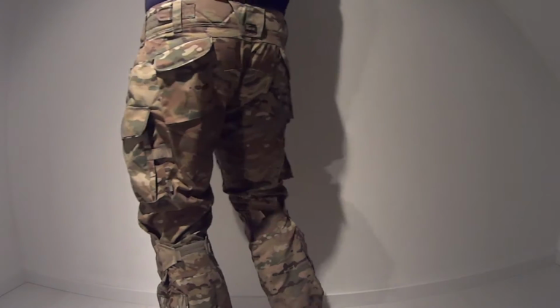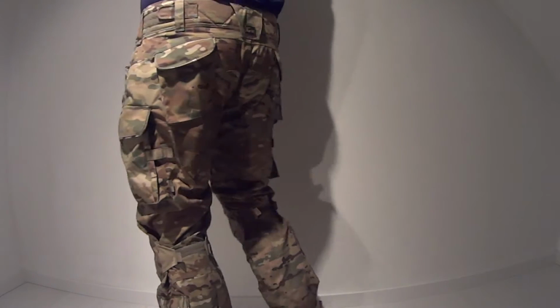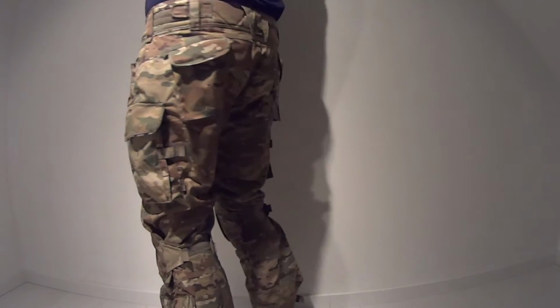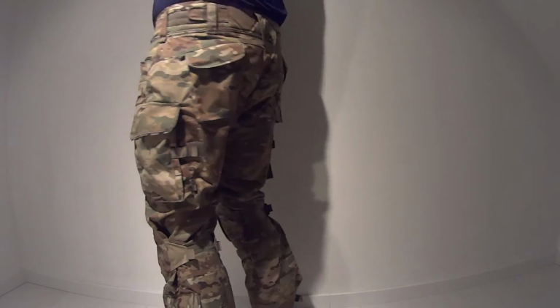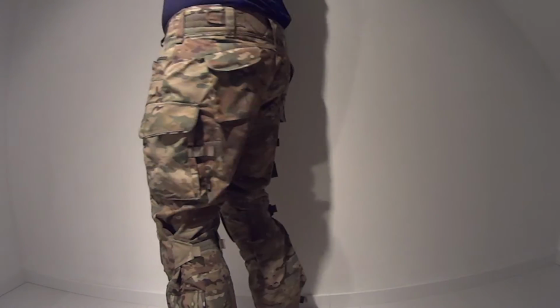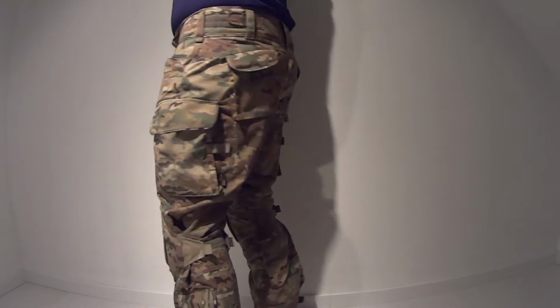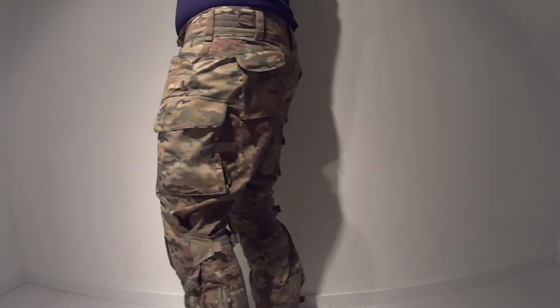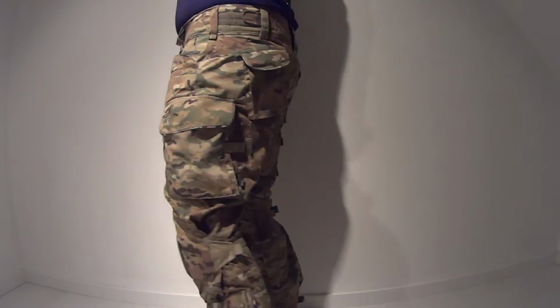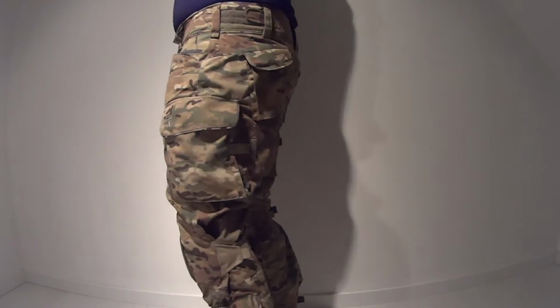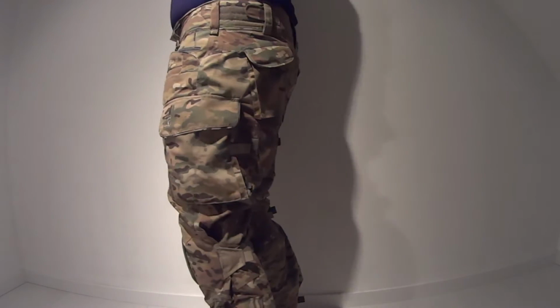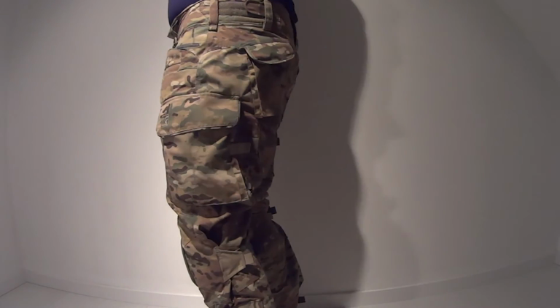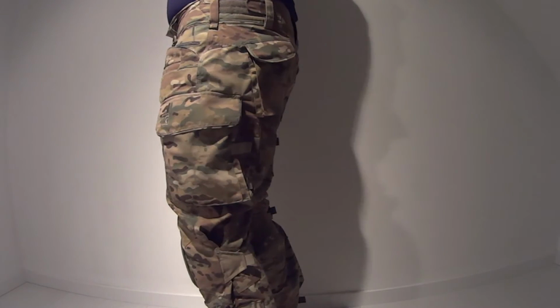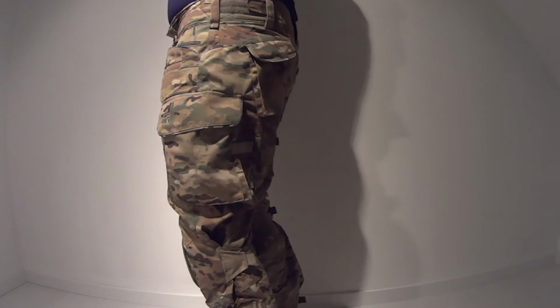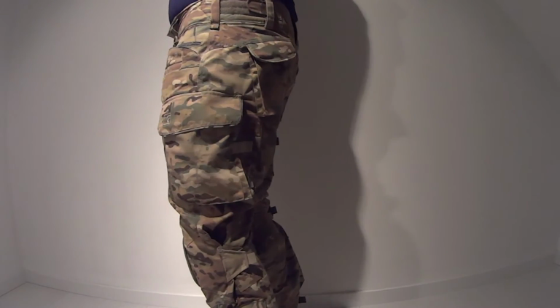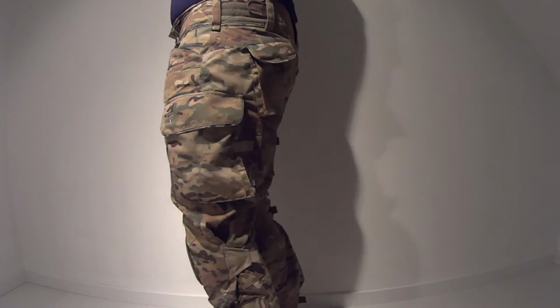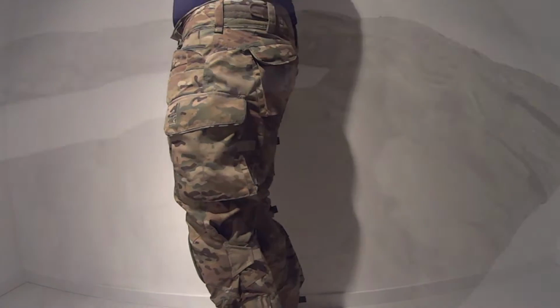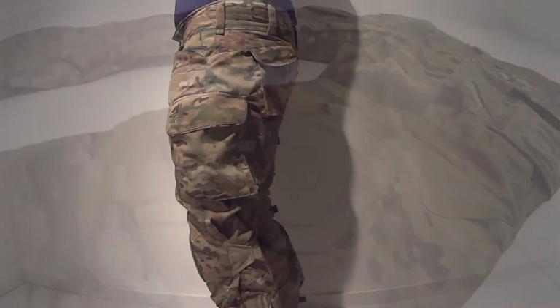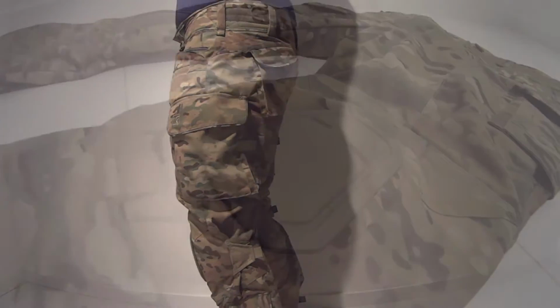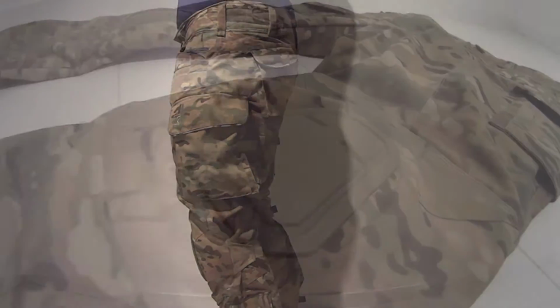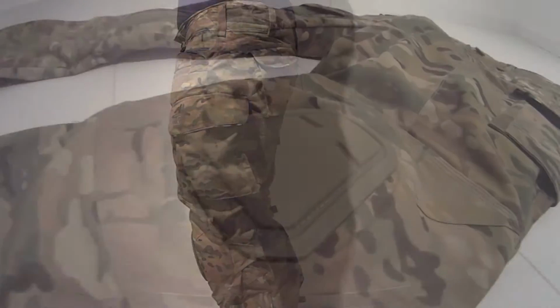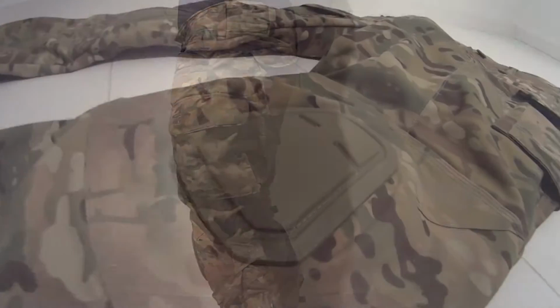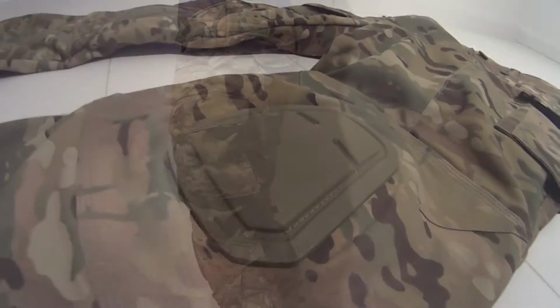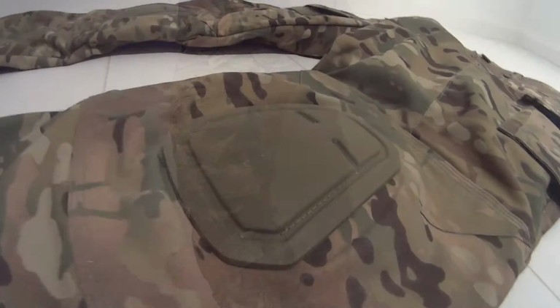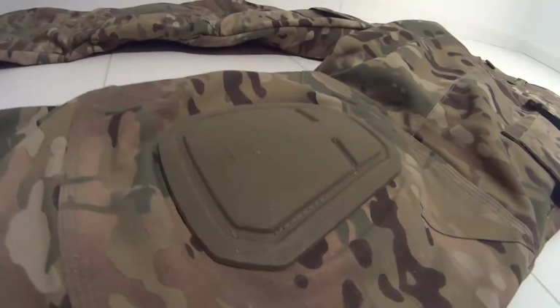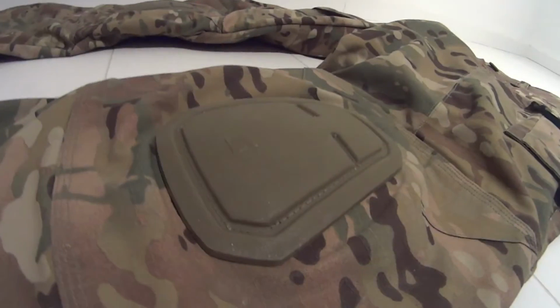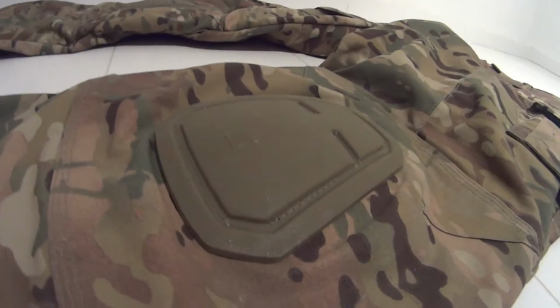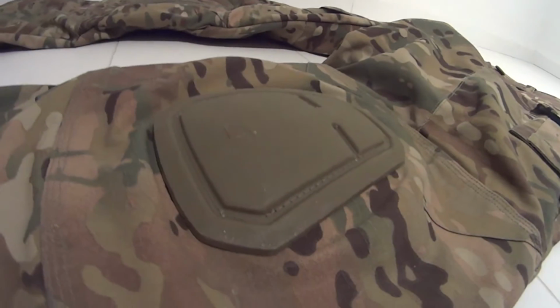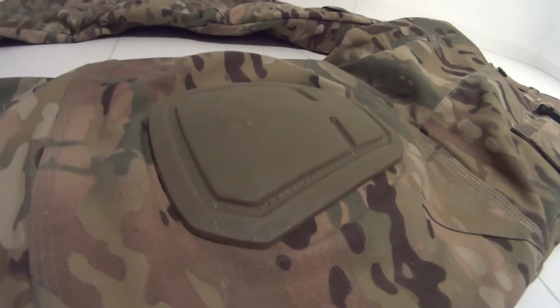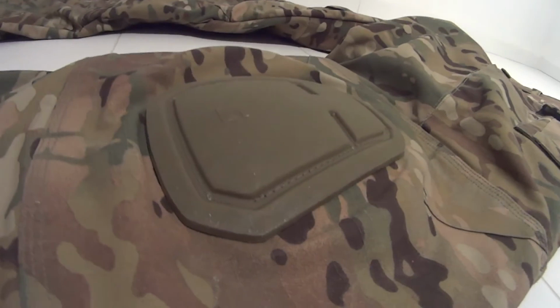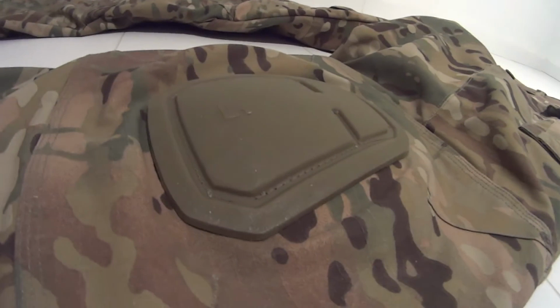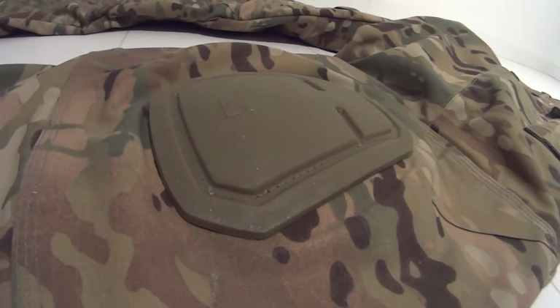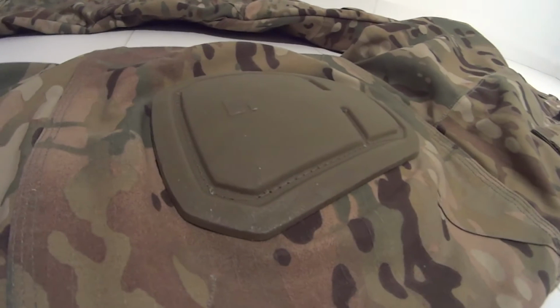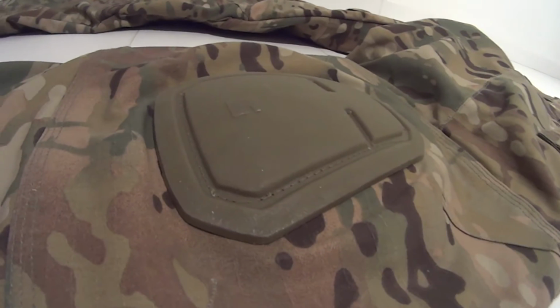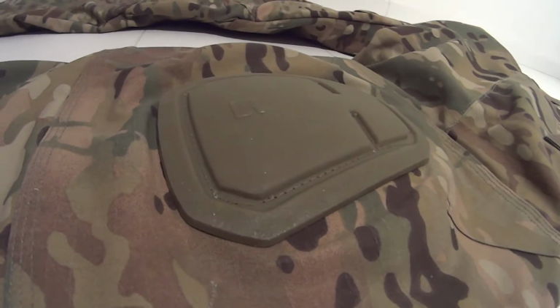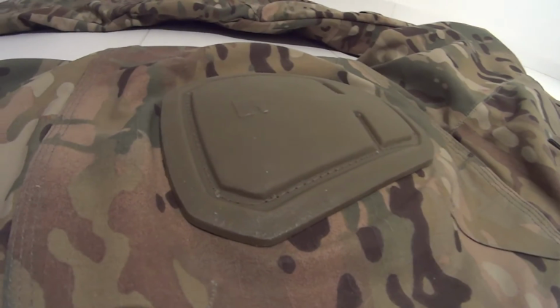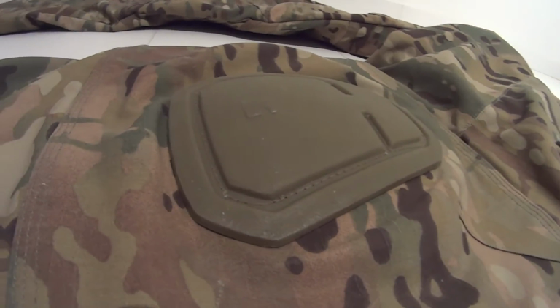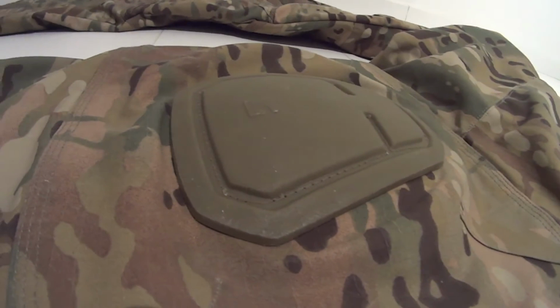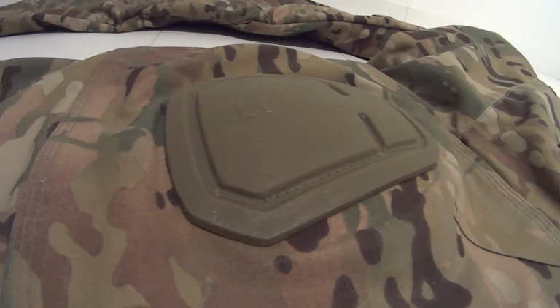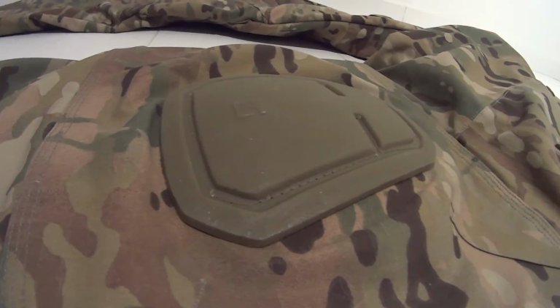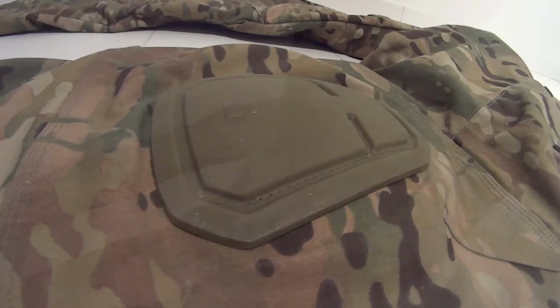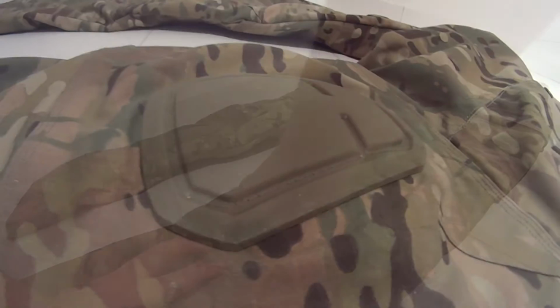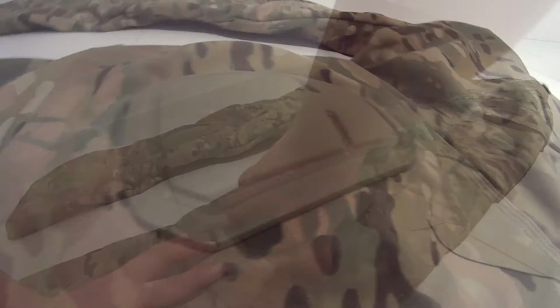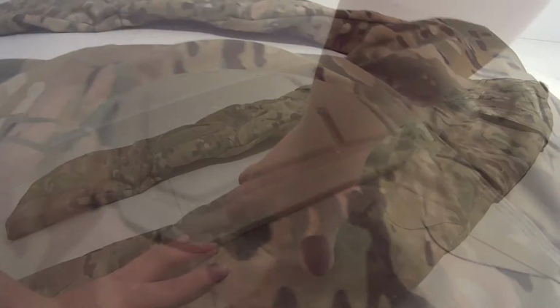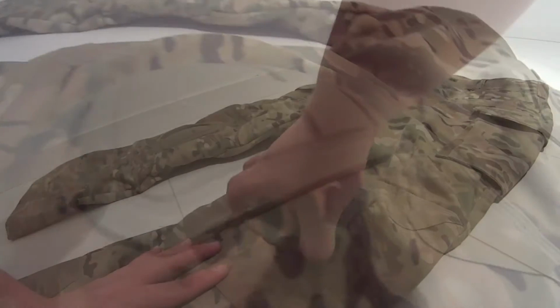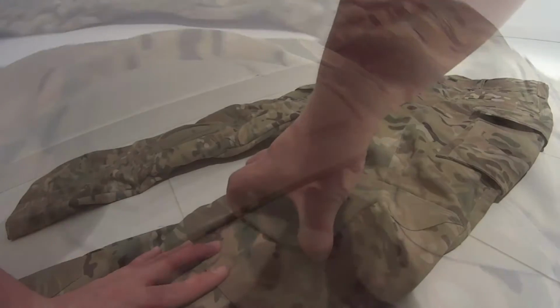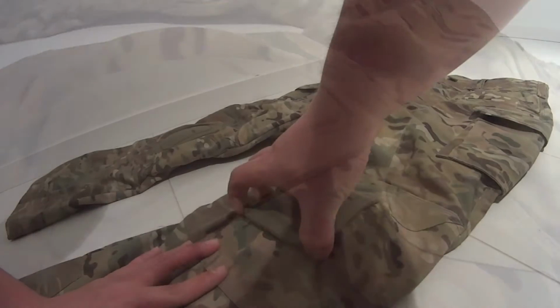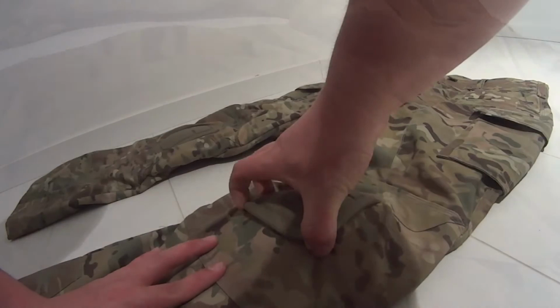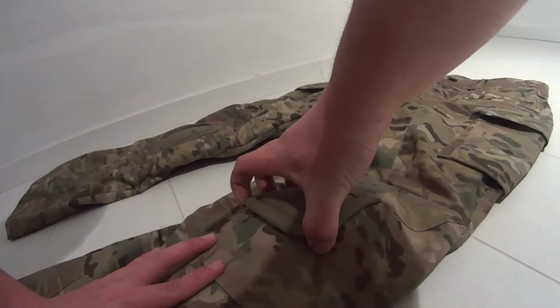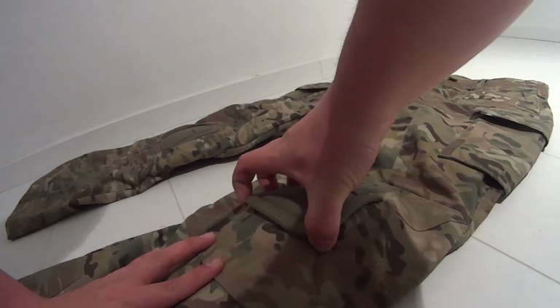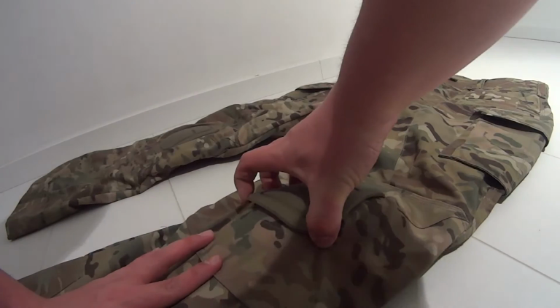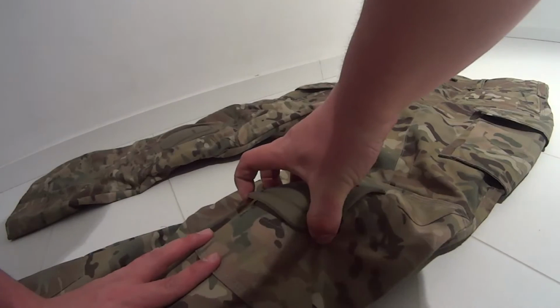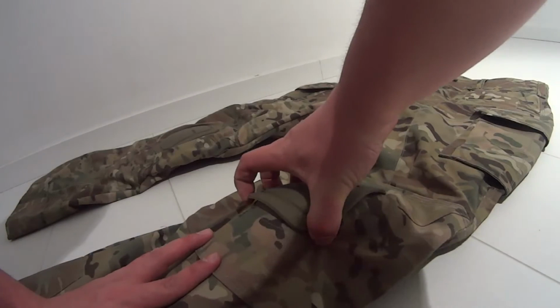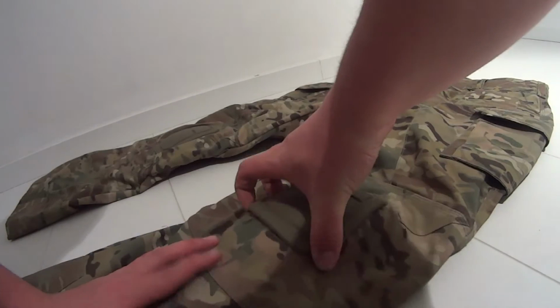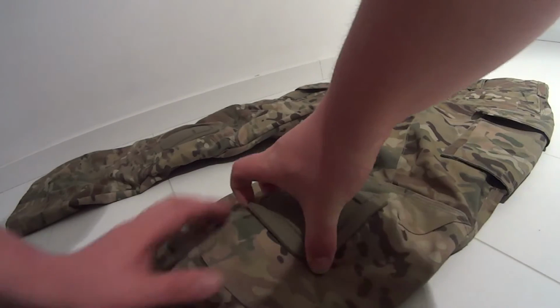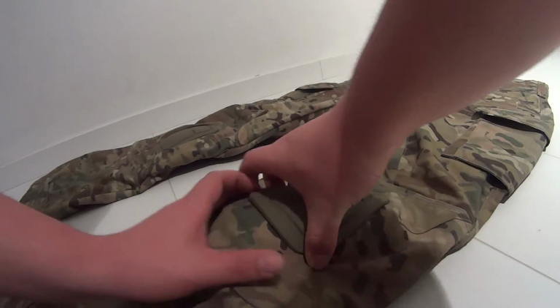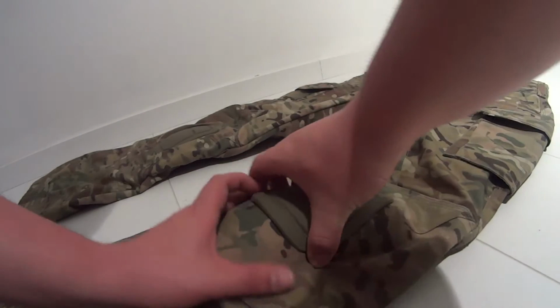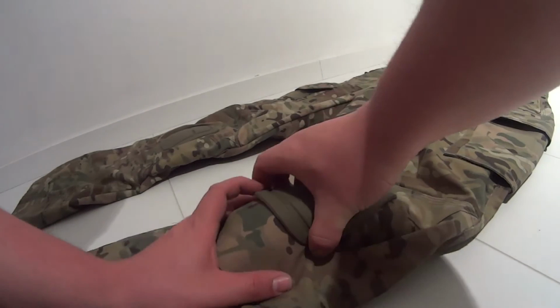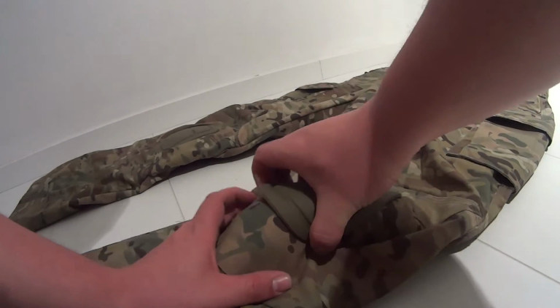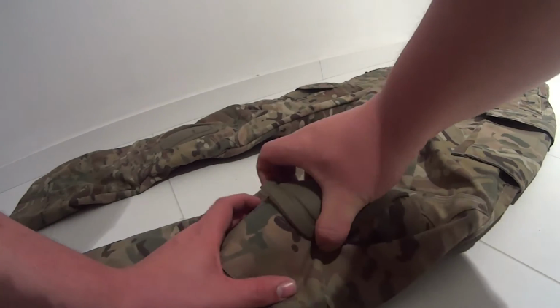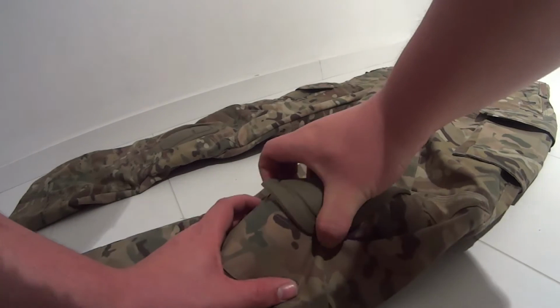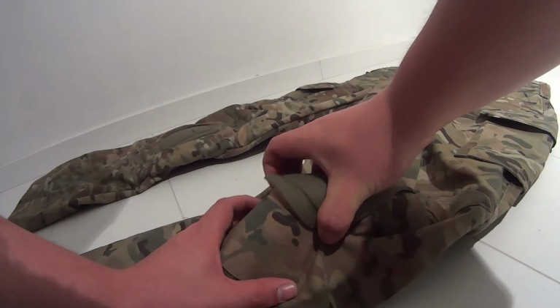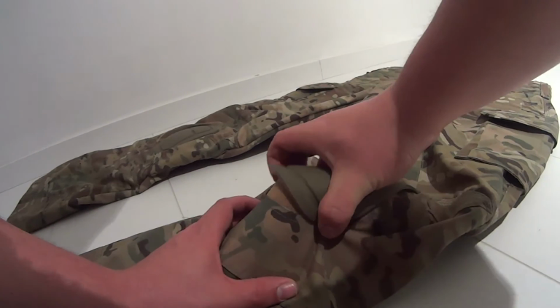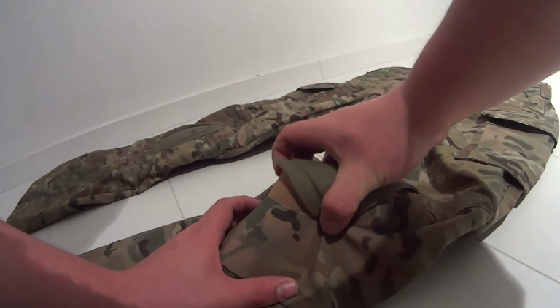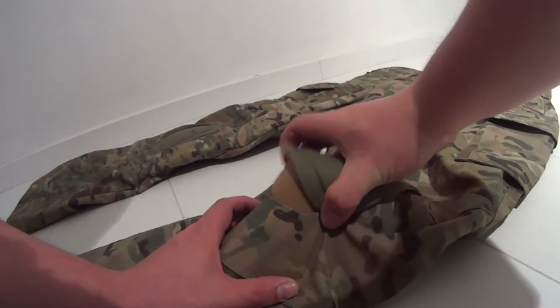The first thing you notice by looking at these combat pants are the integrated knee pads. They offer great knee protection and are removable.